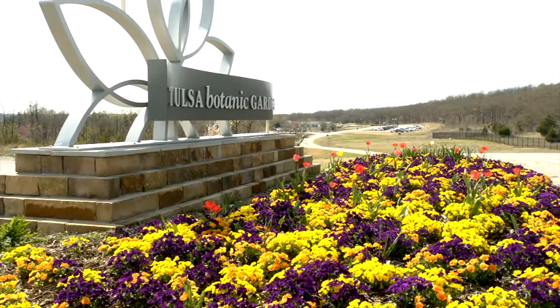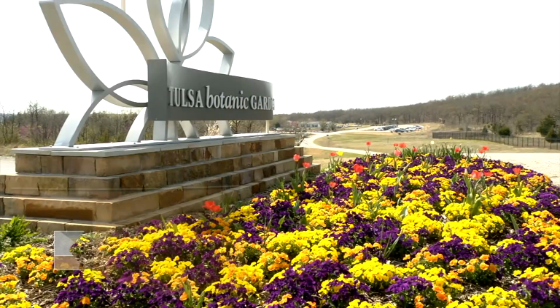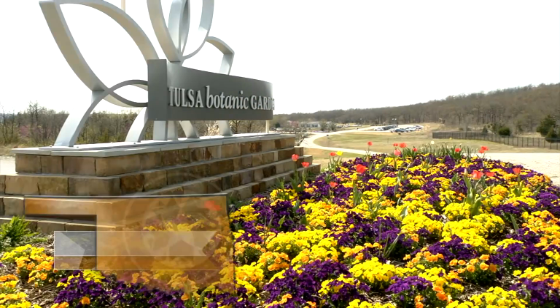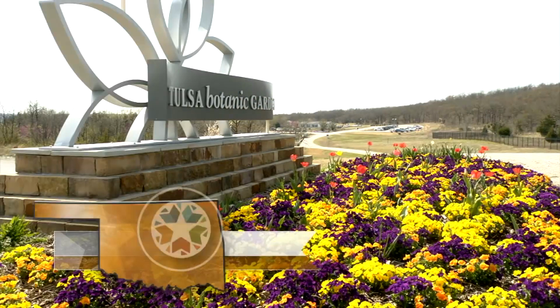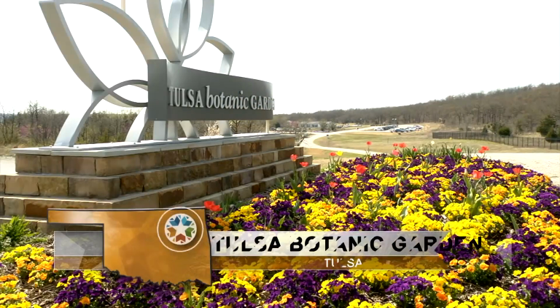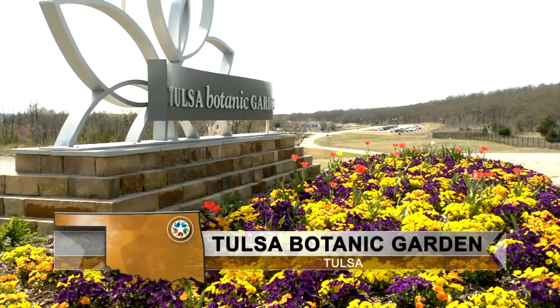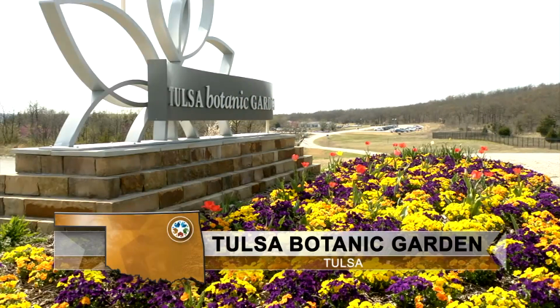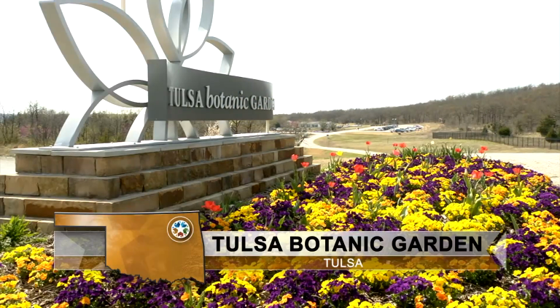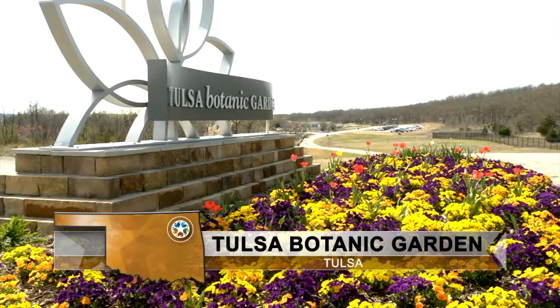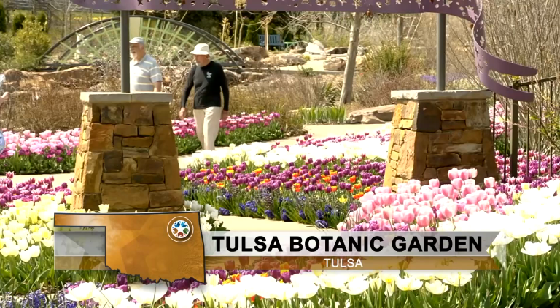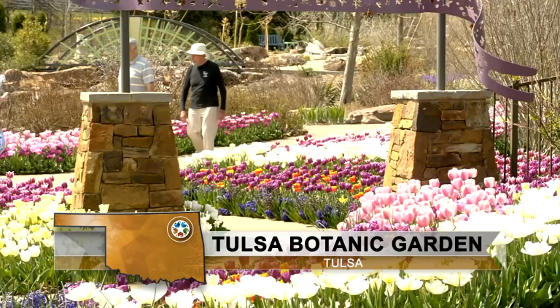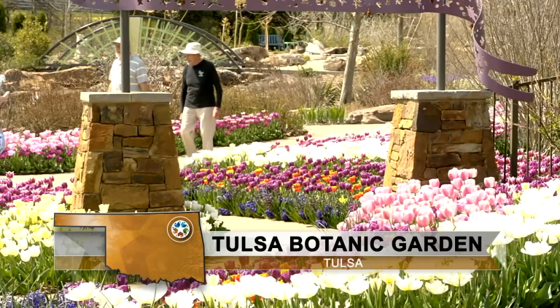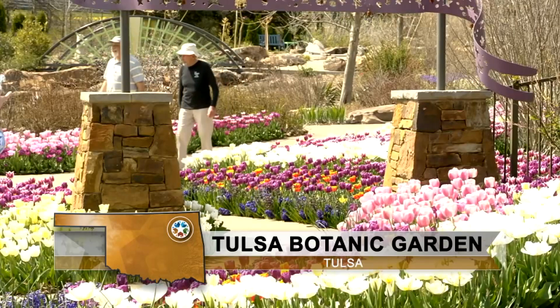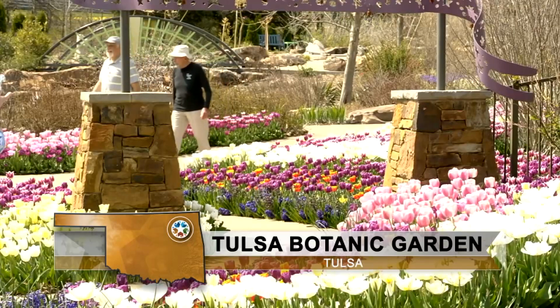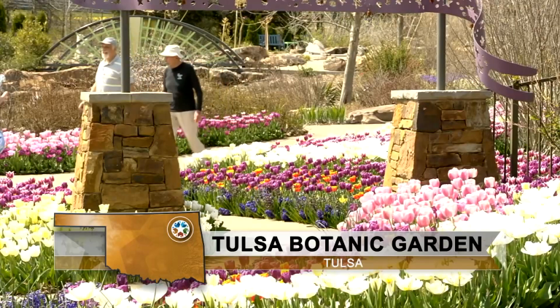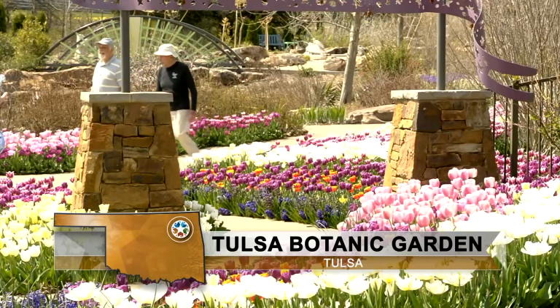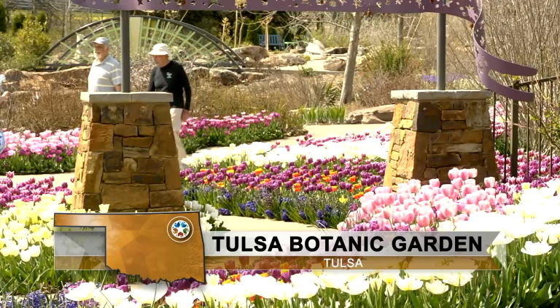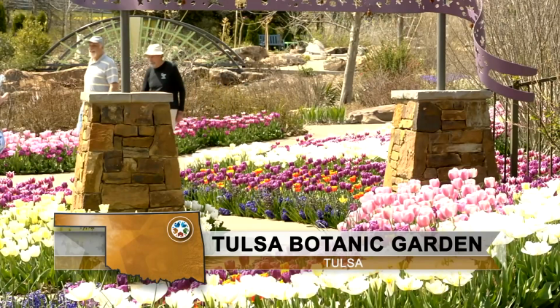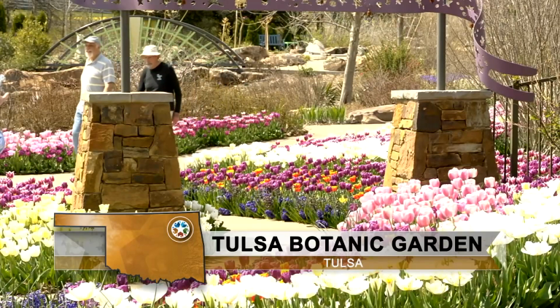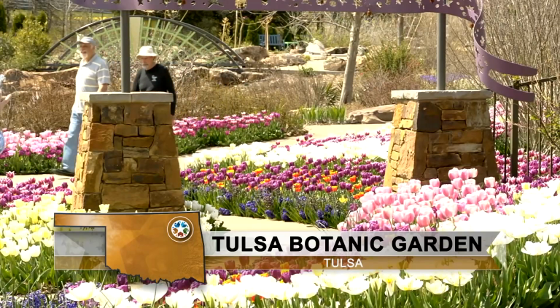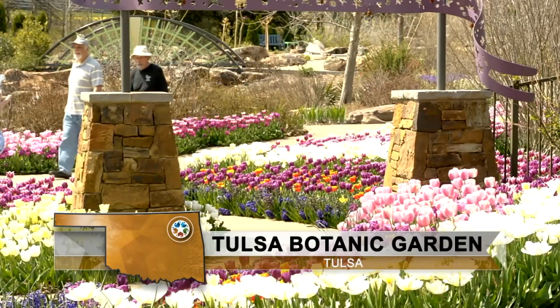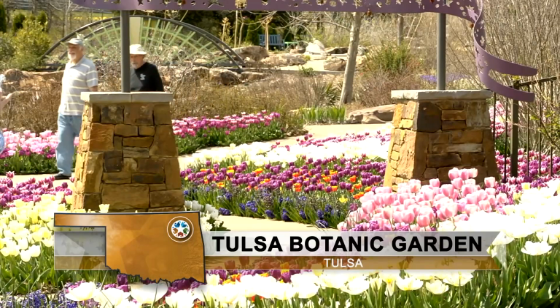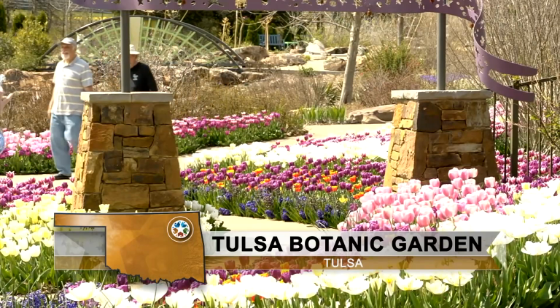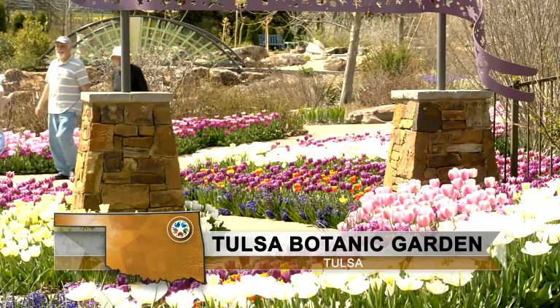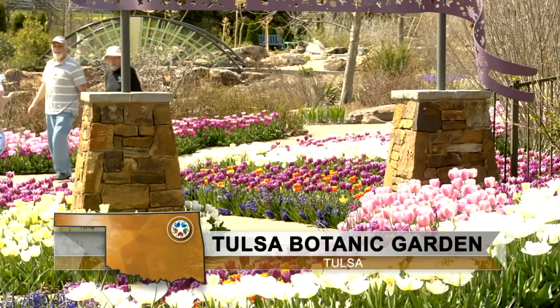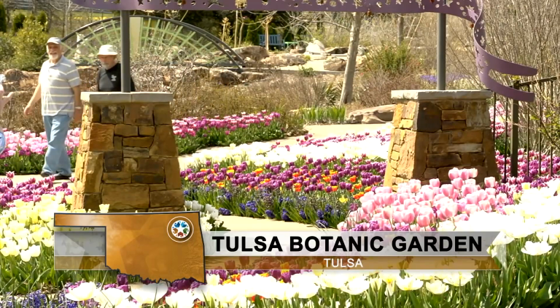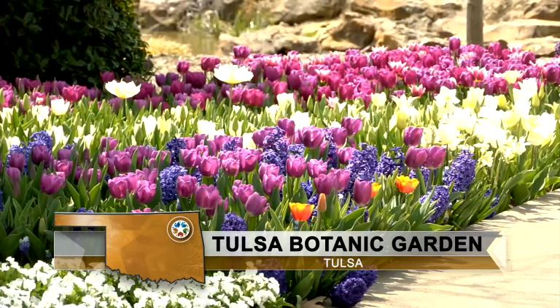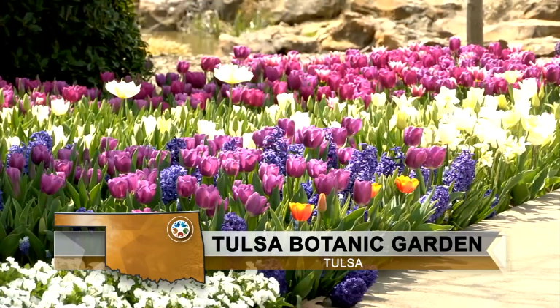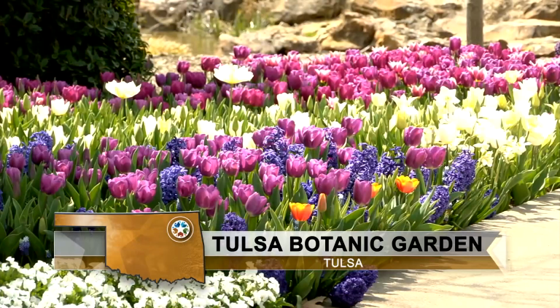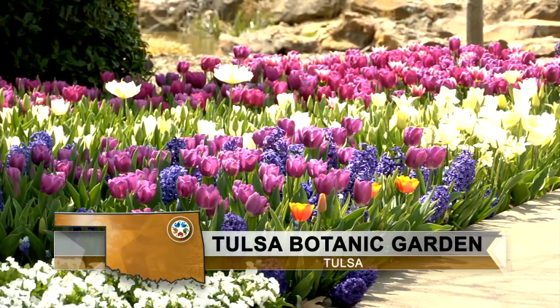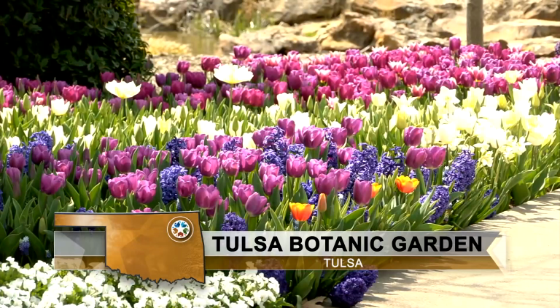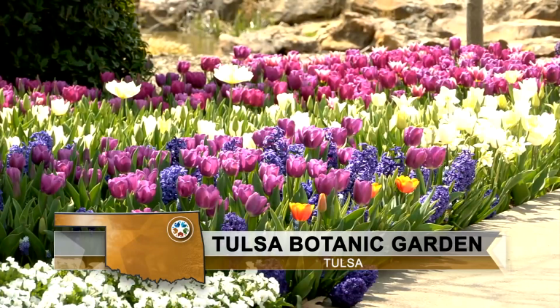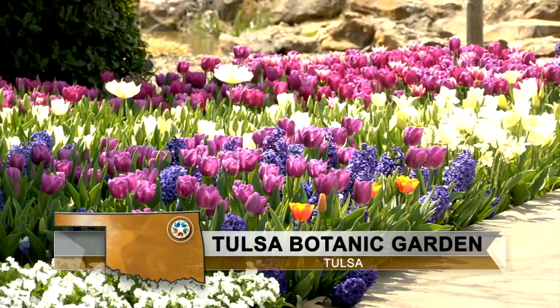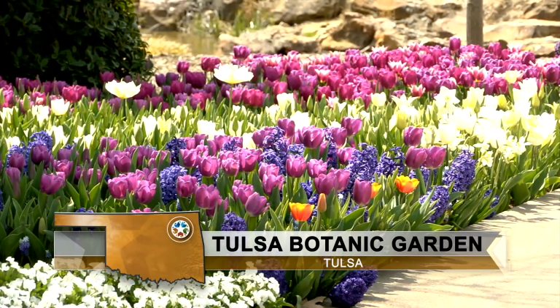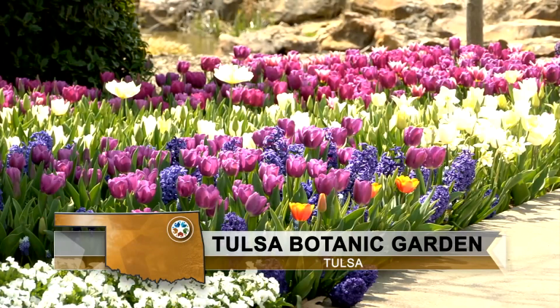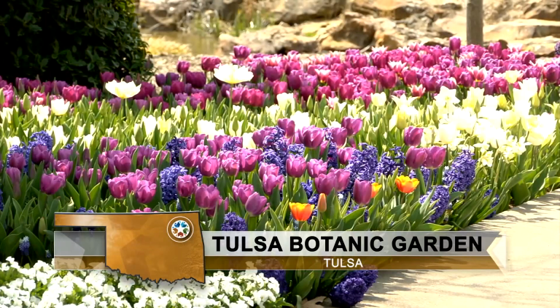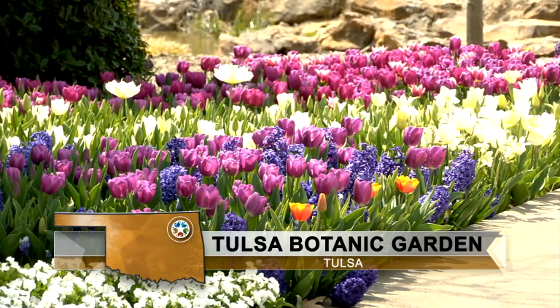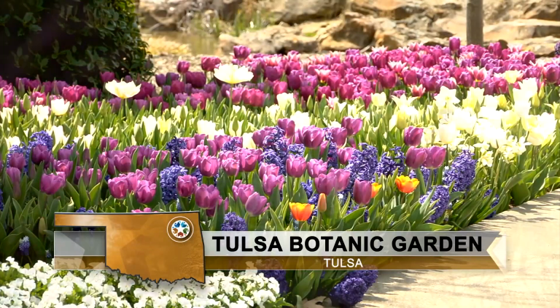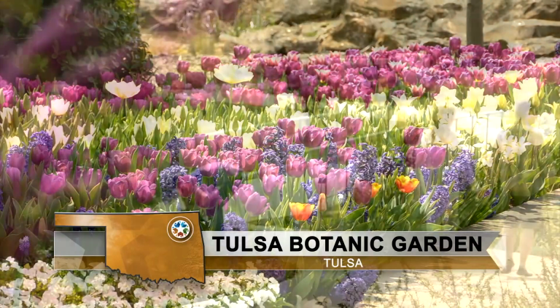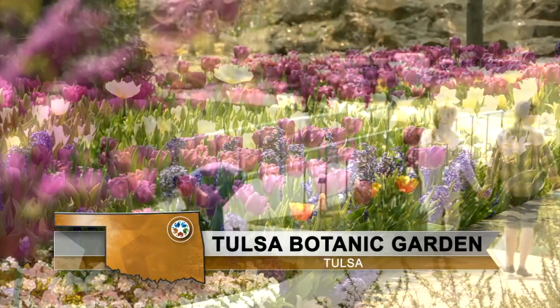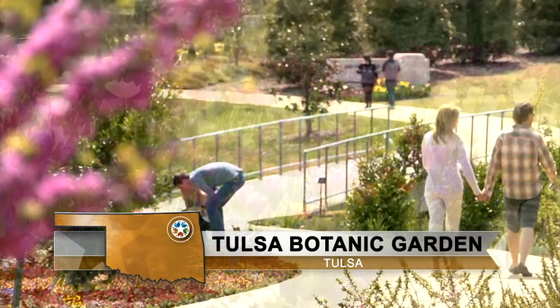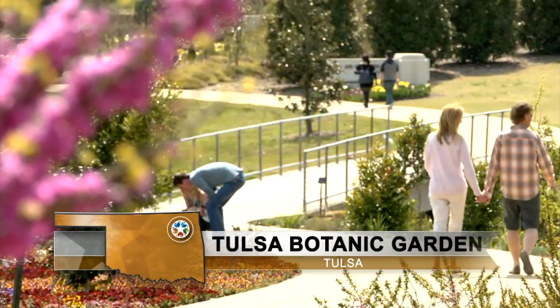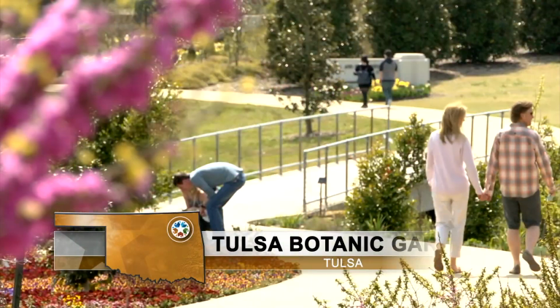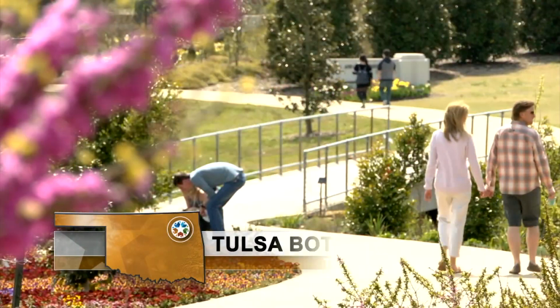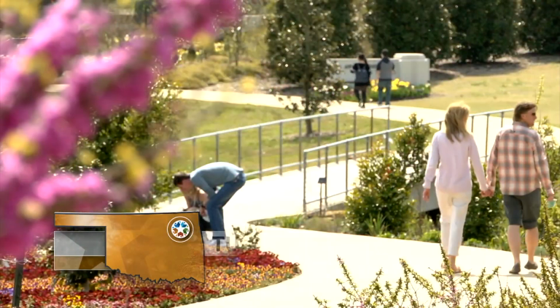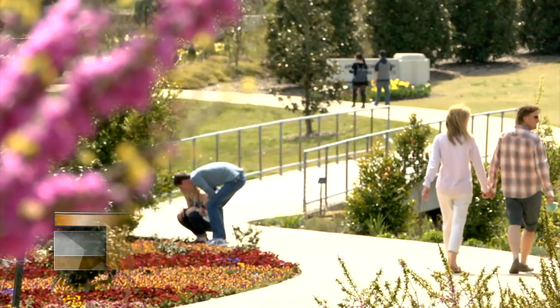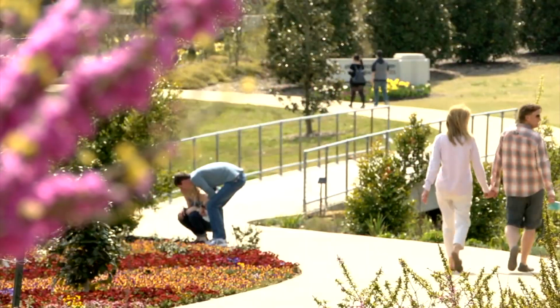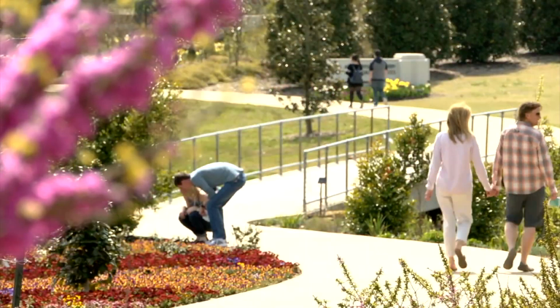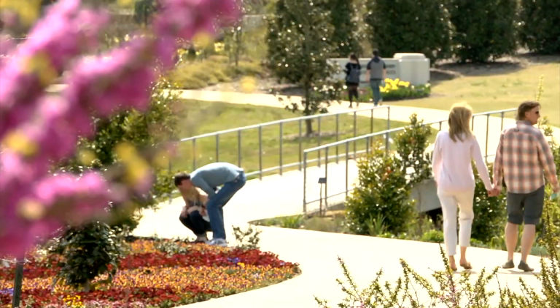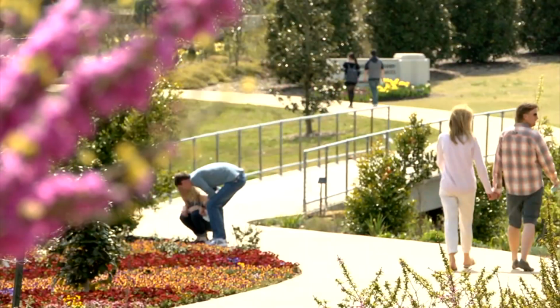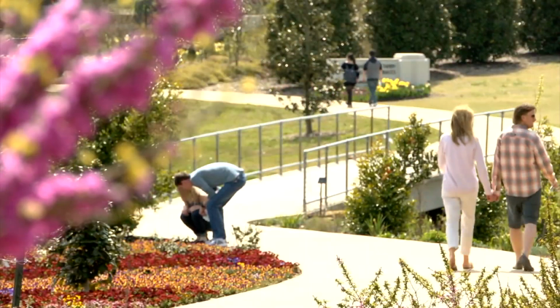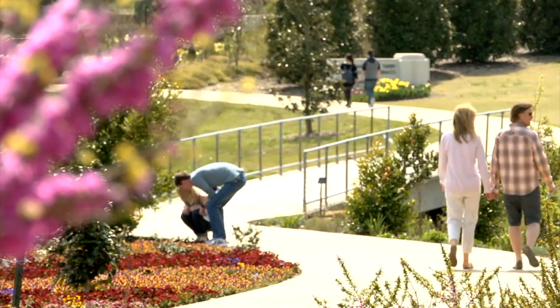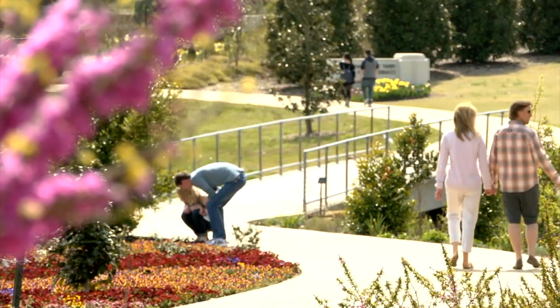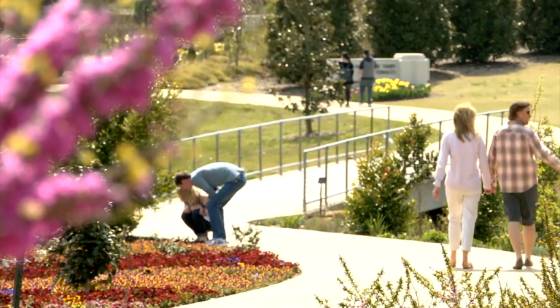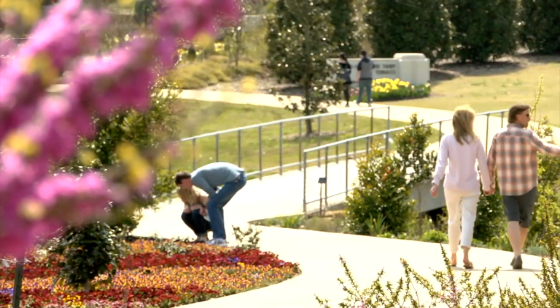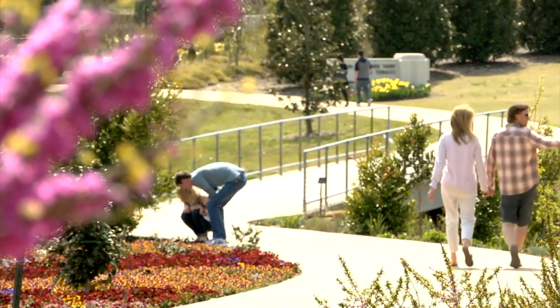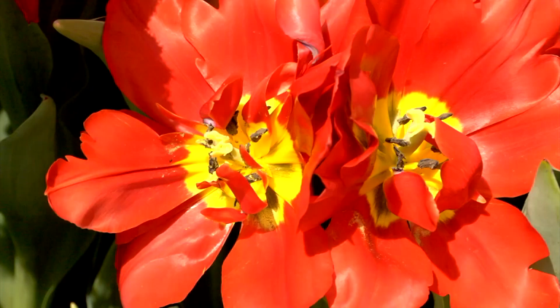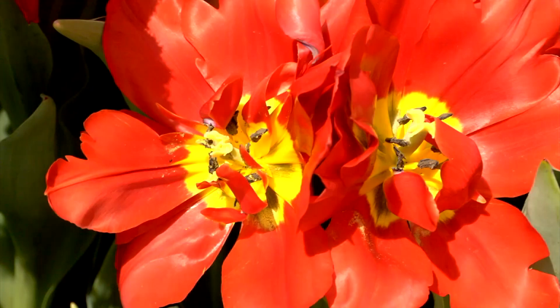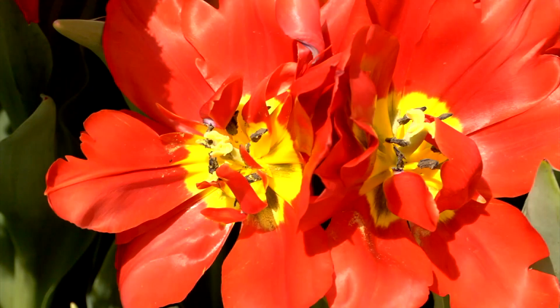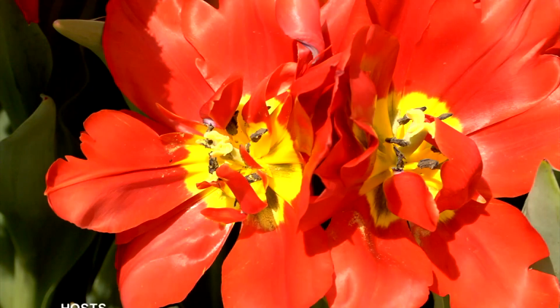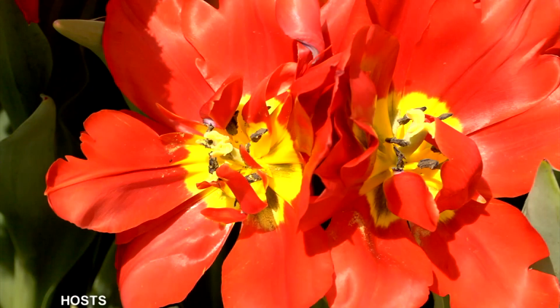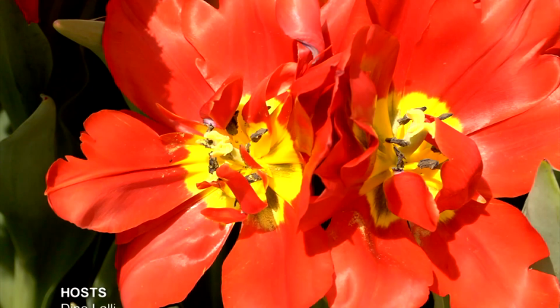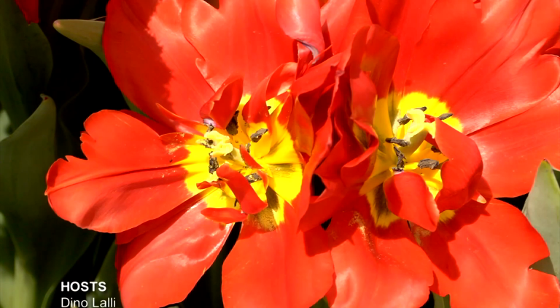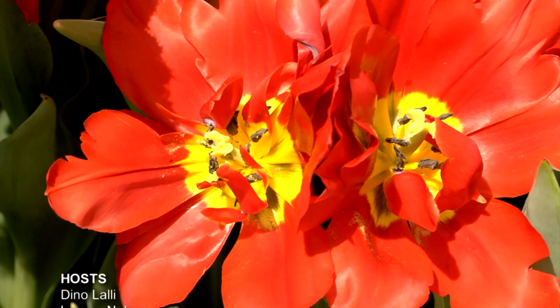Today we close with spectacular springtime color from the Tulsa Botanic Garden. We'll see you next time.